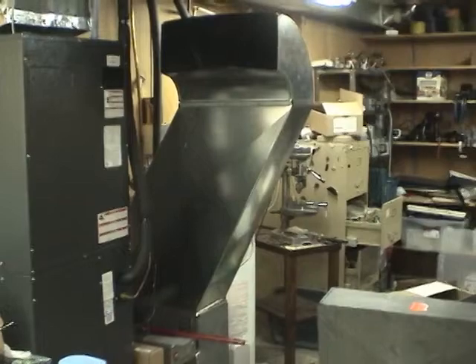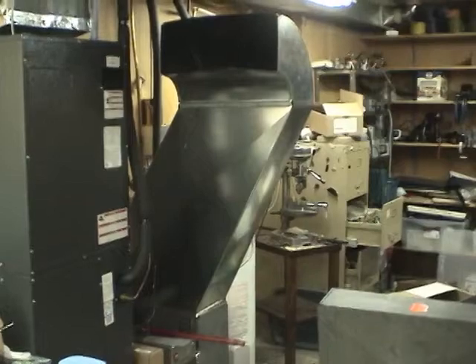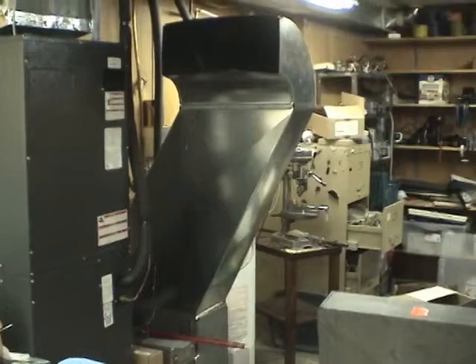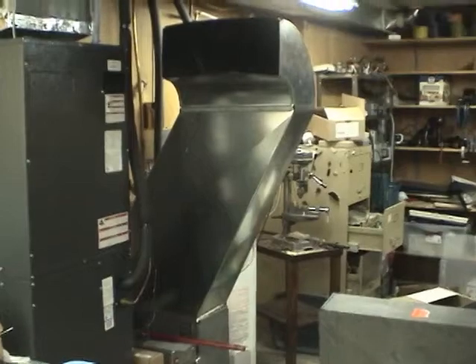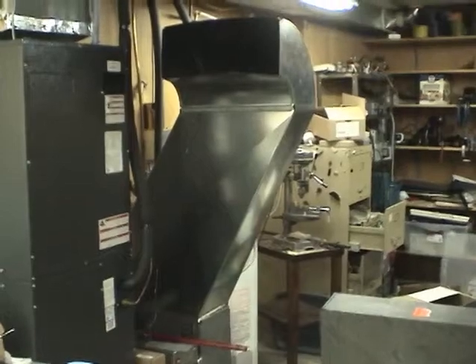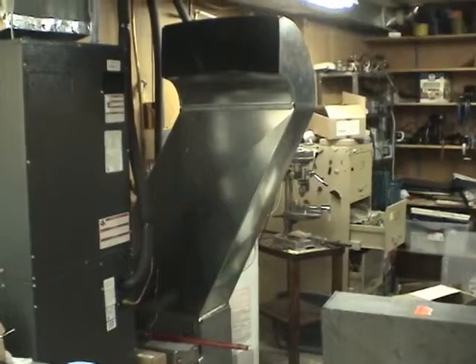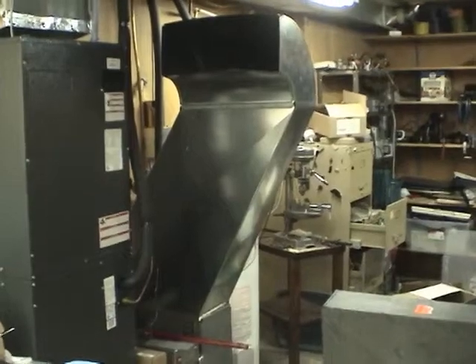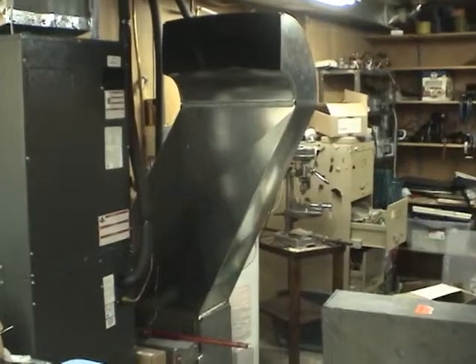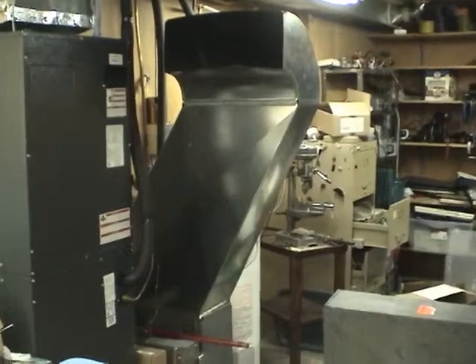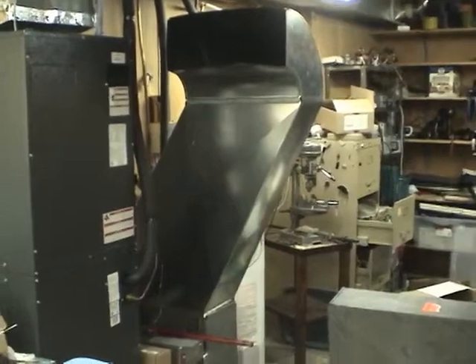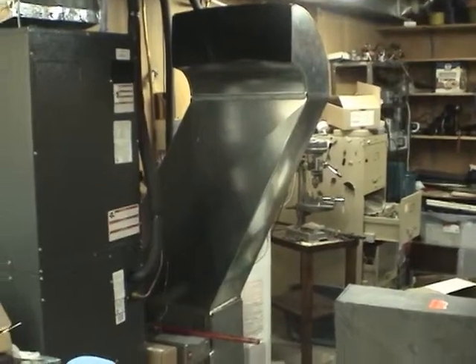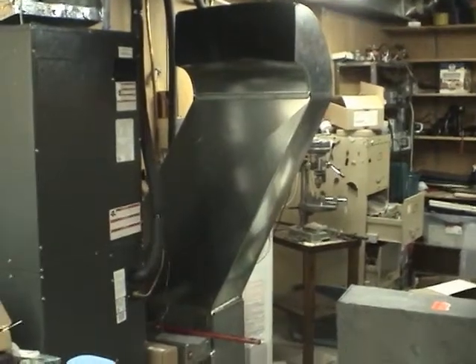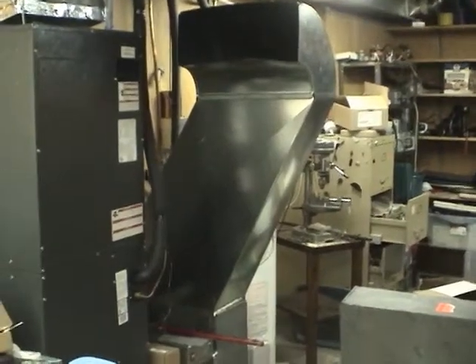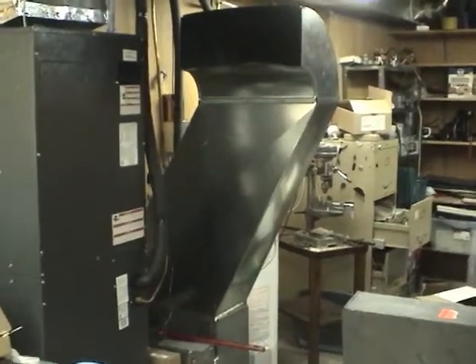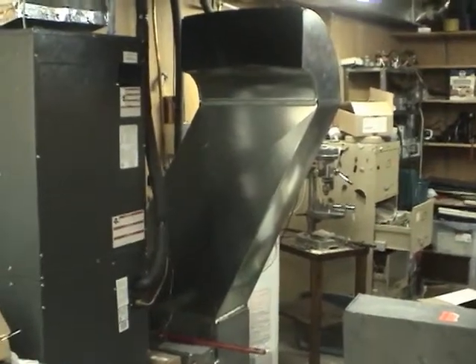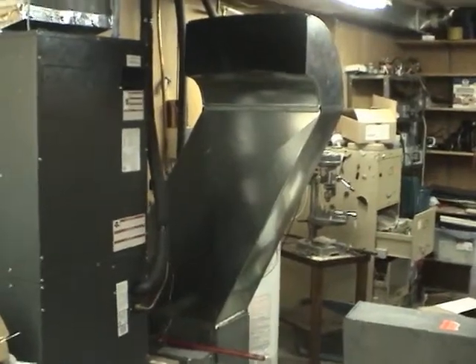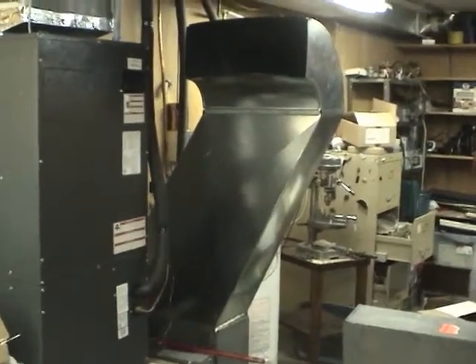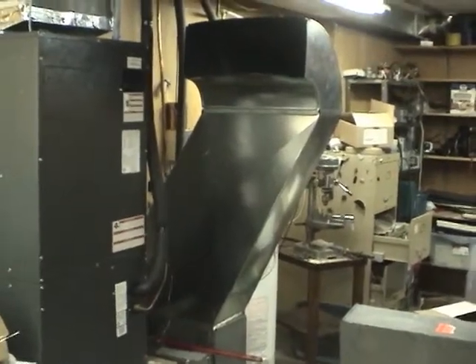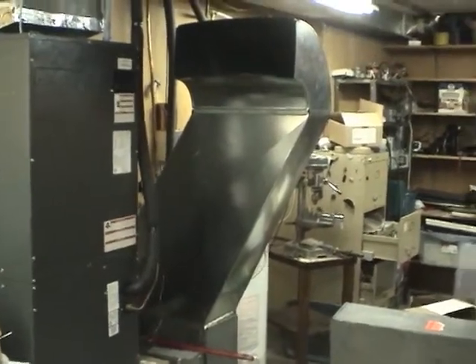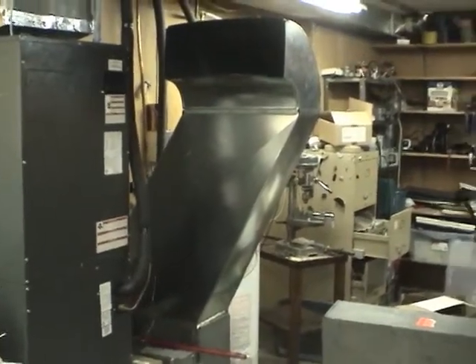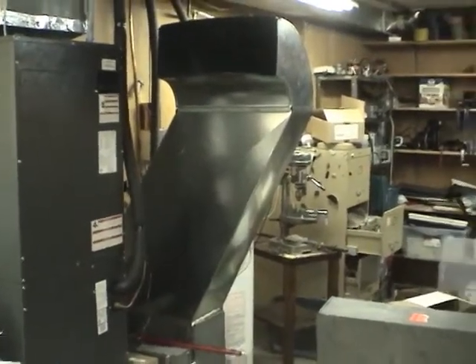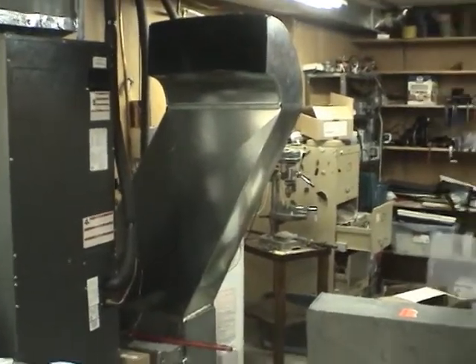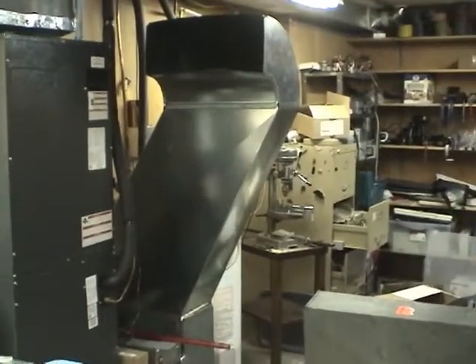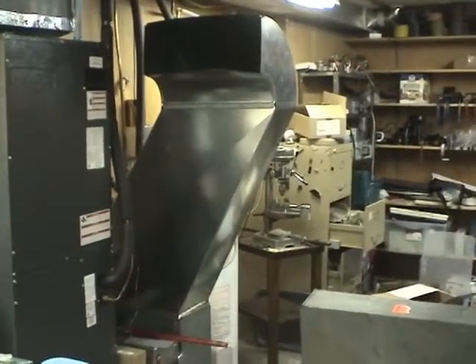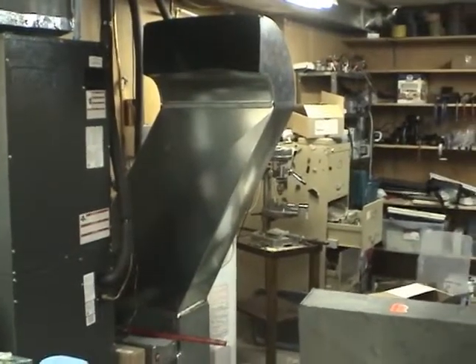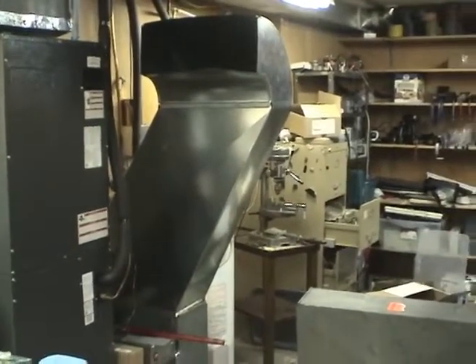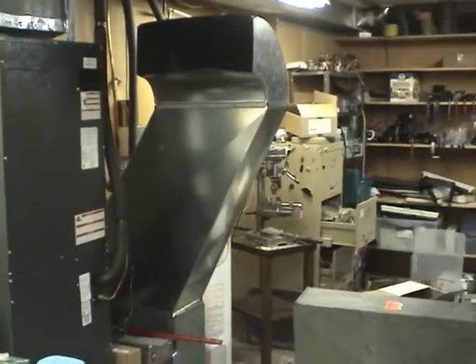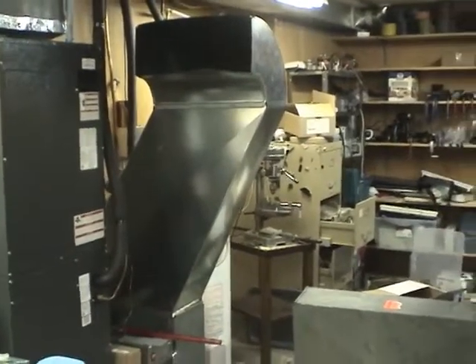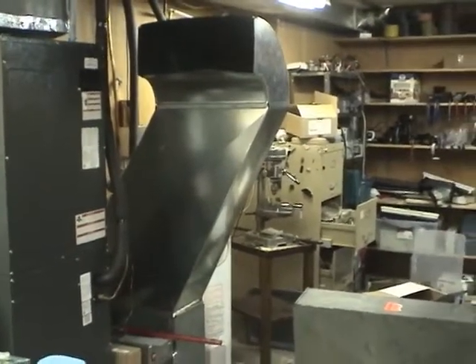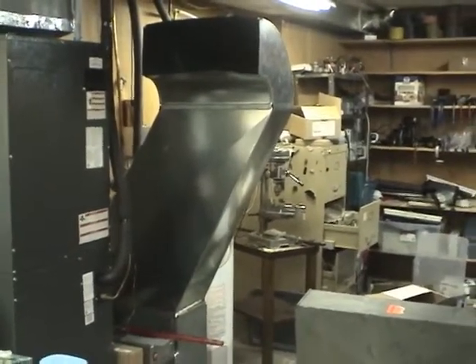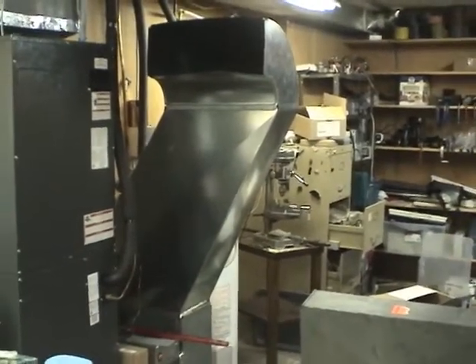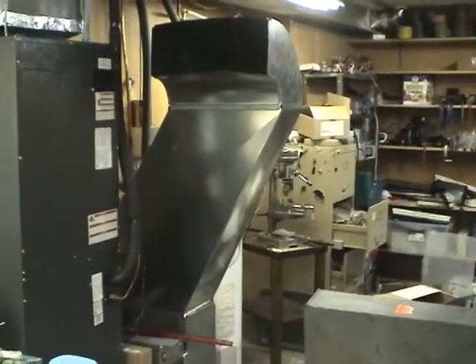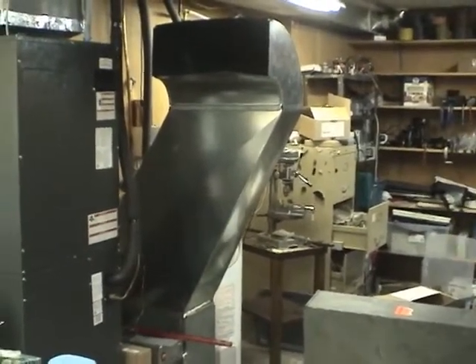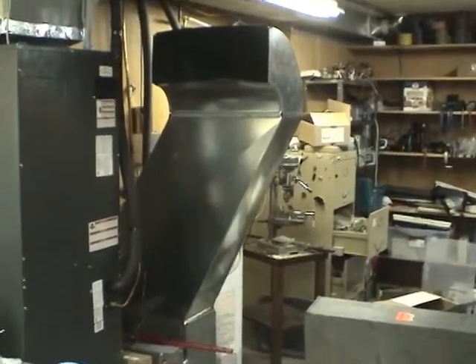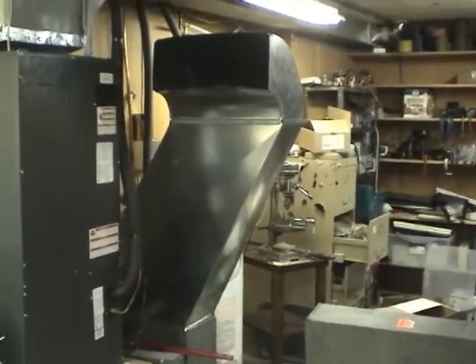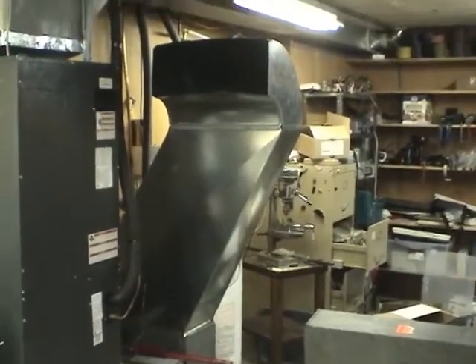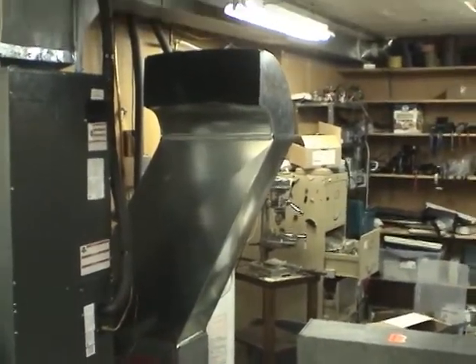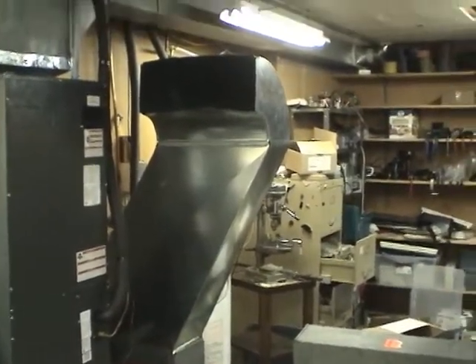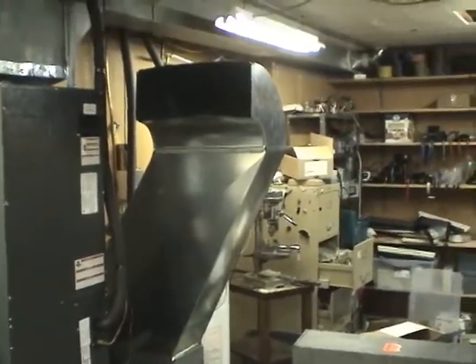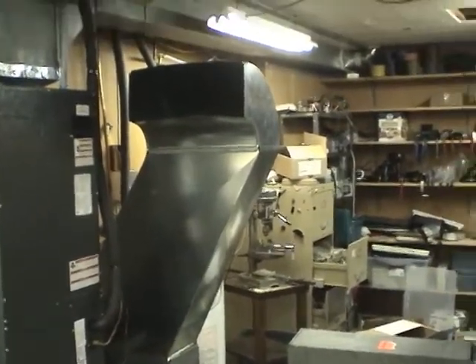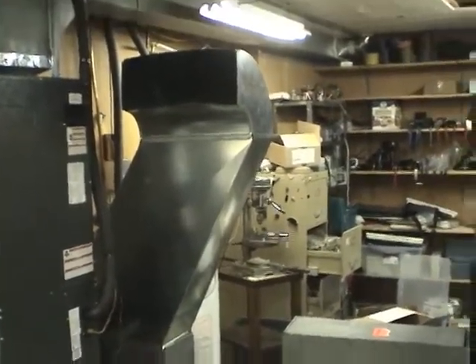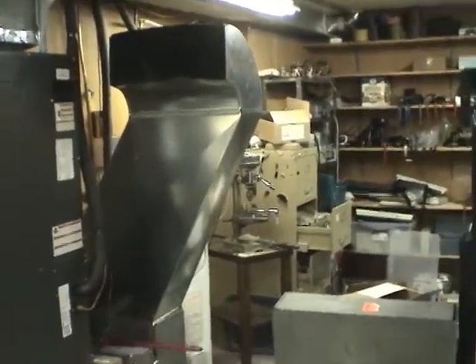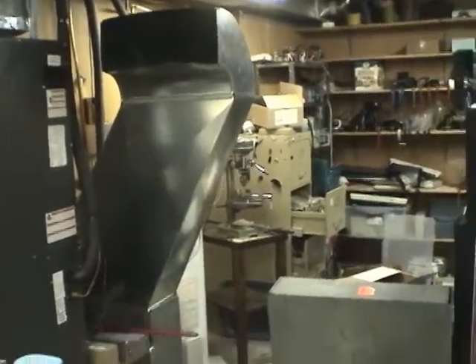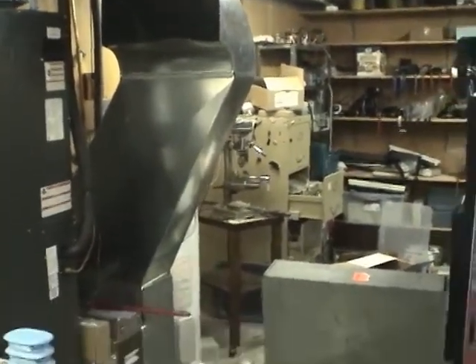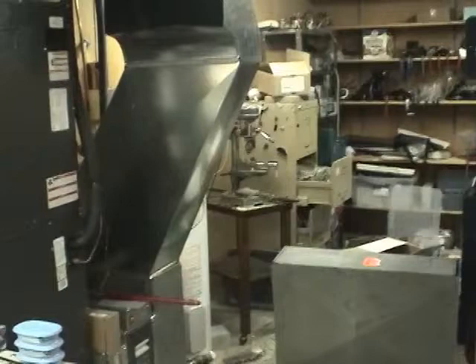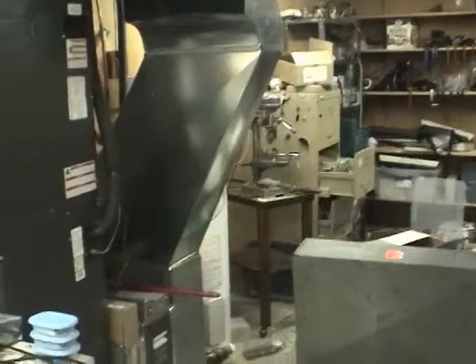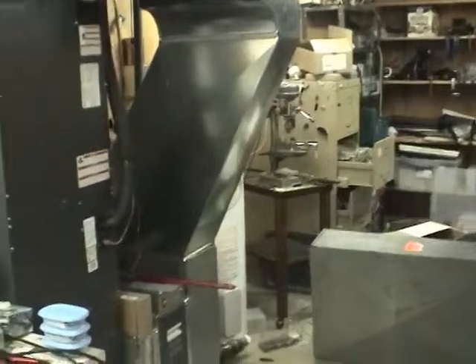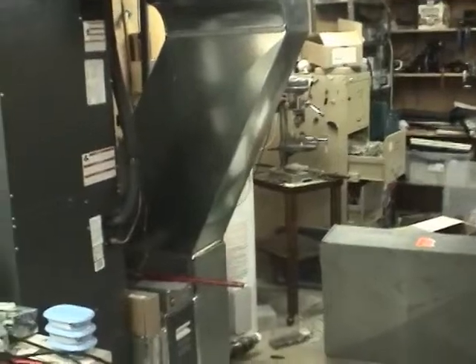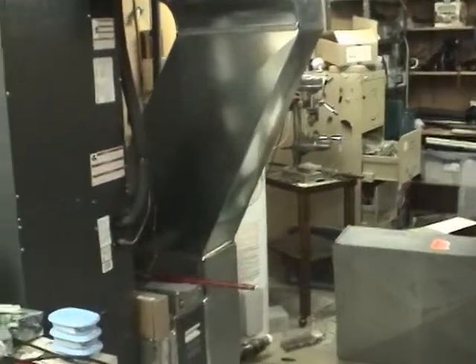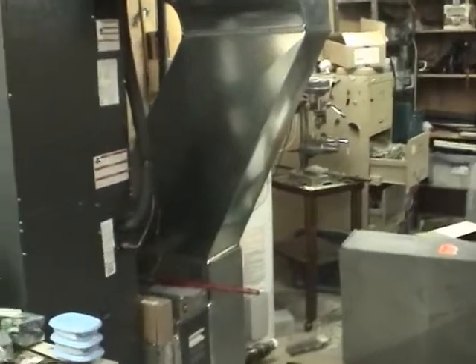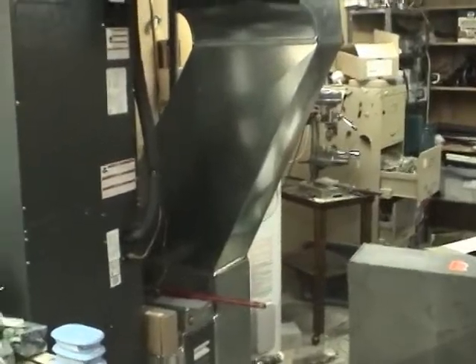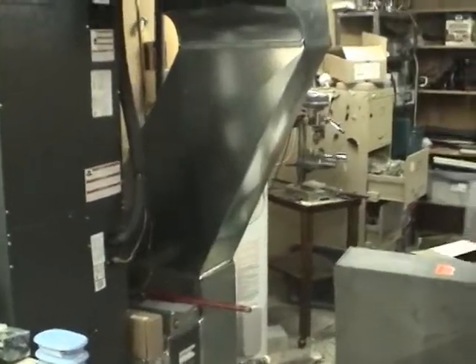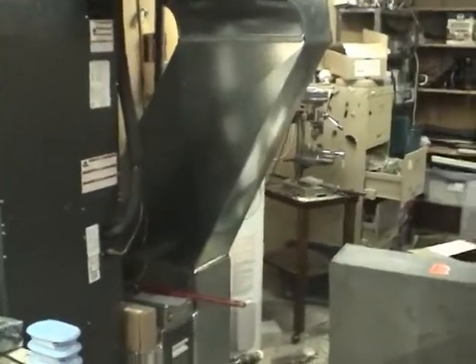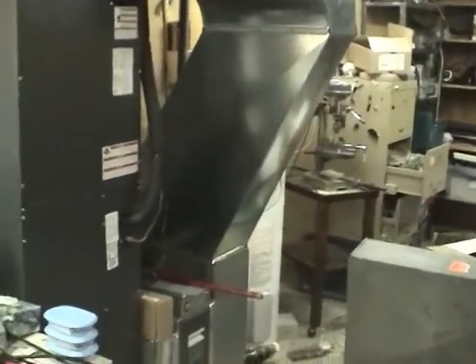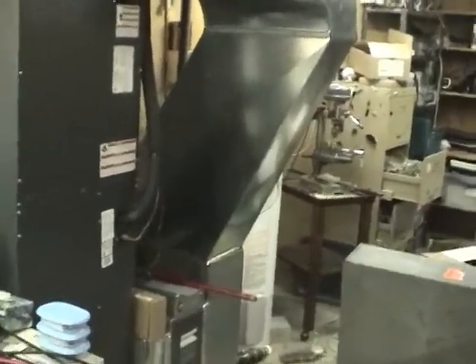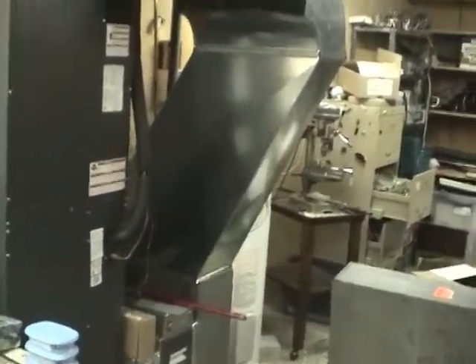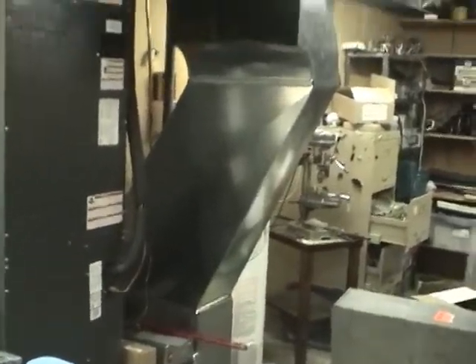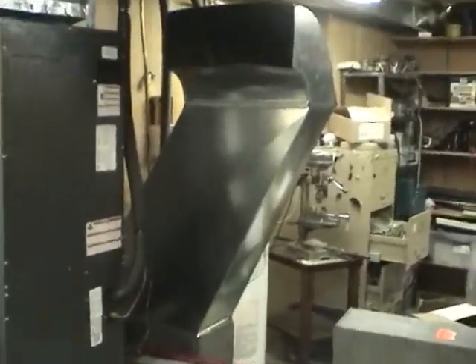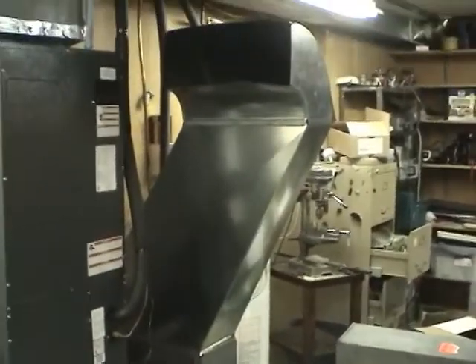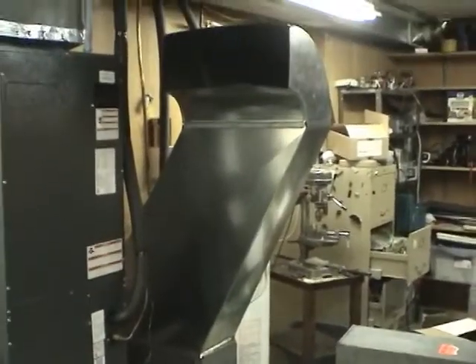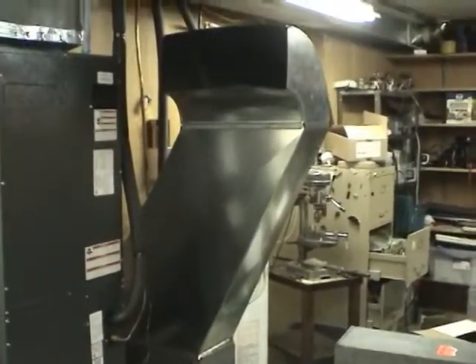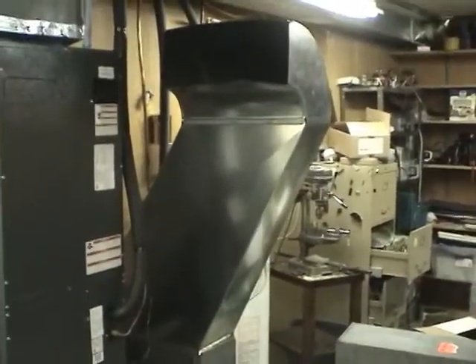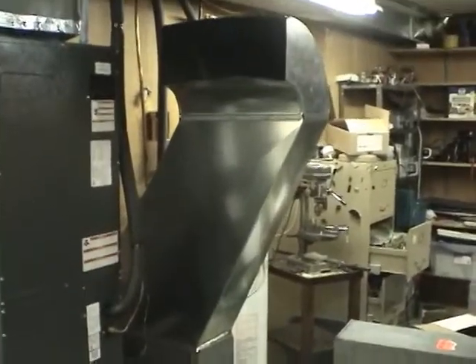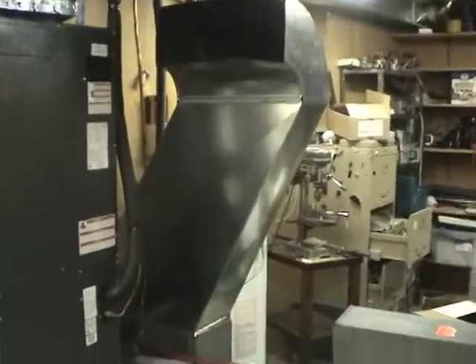Hi guys. Sorry for such a long delay since the last heat pump video. We're finally getting this return air duct done.